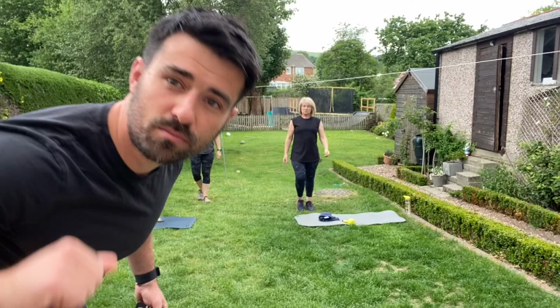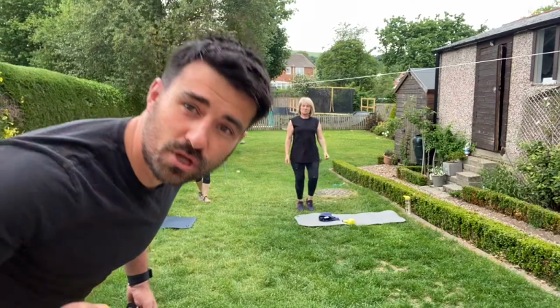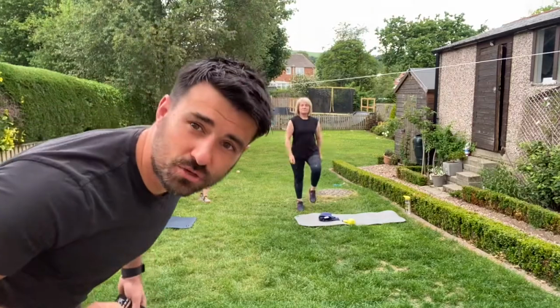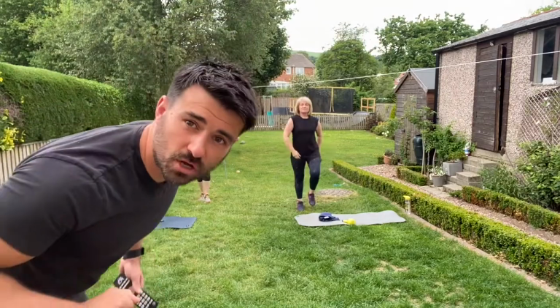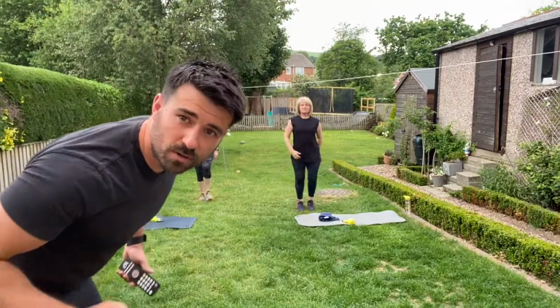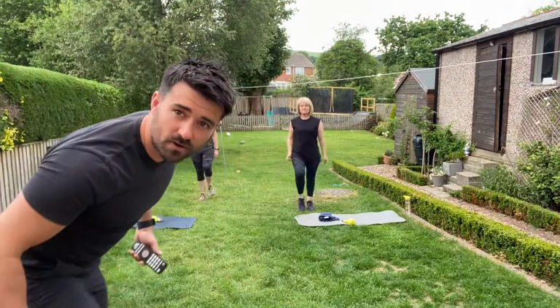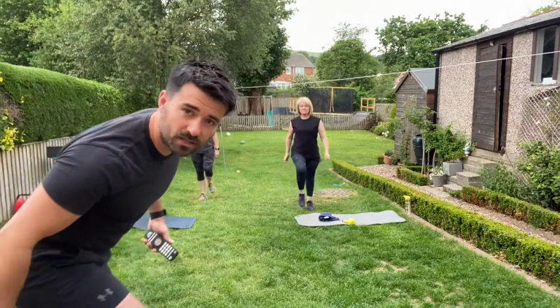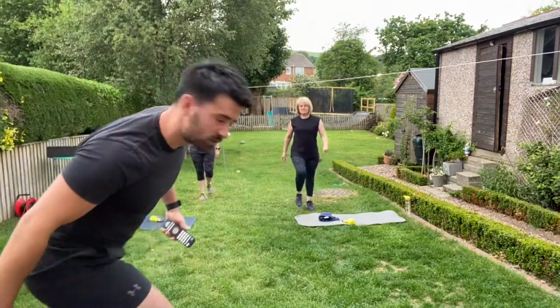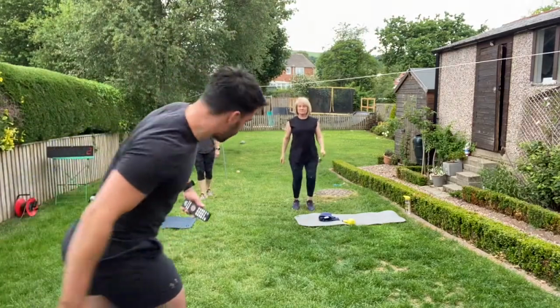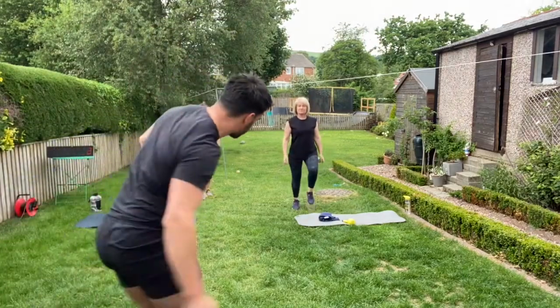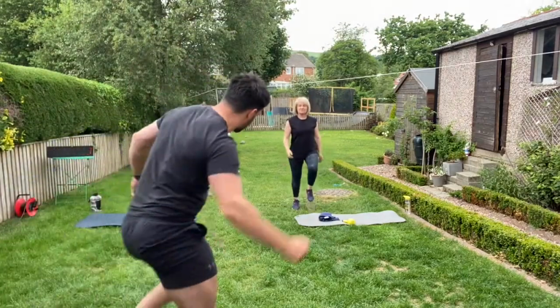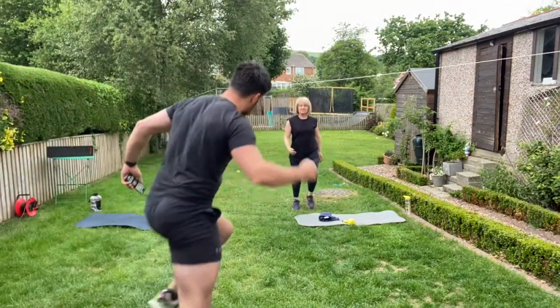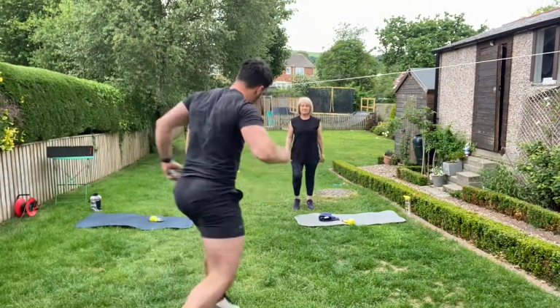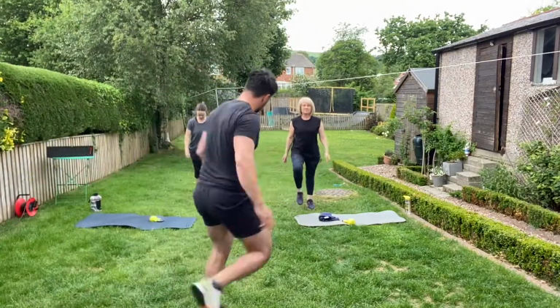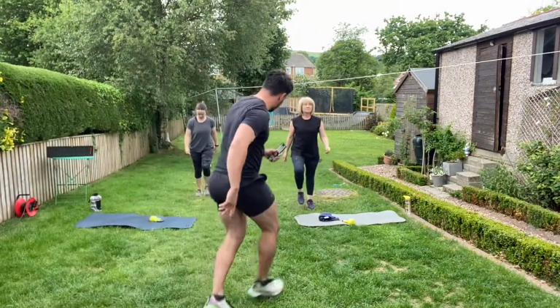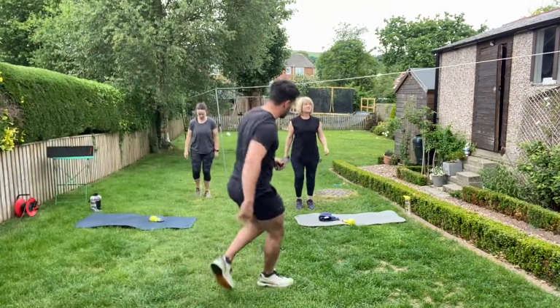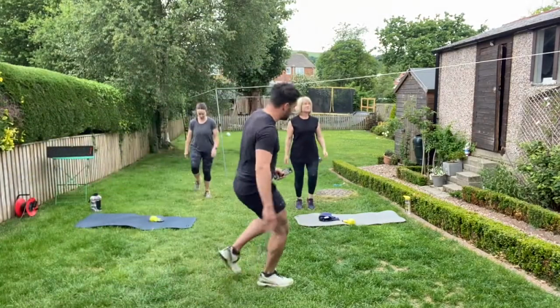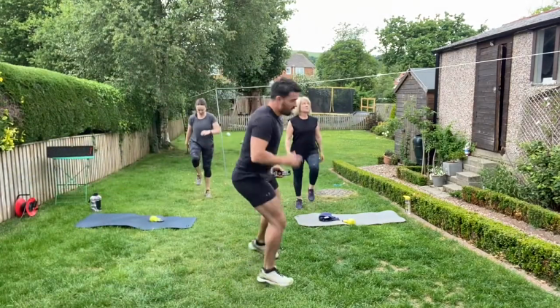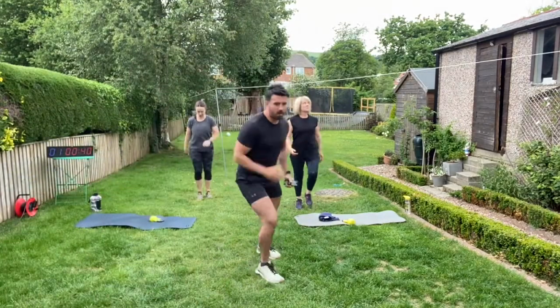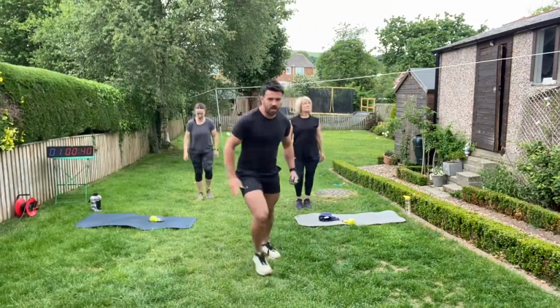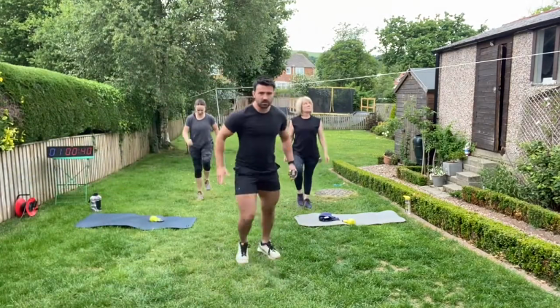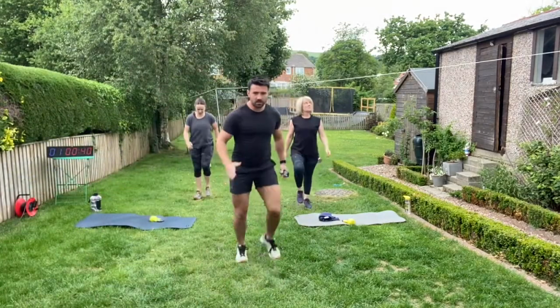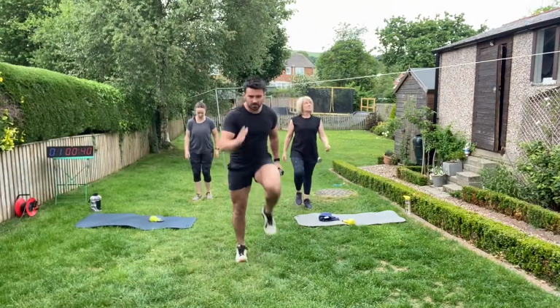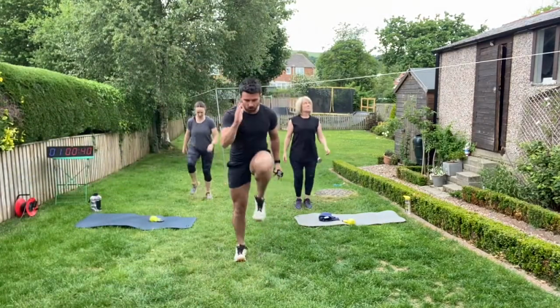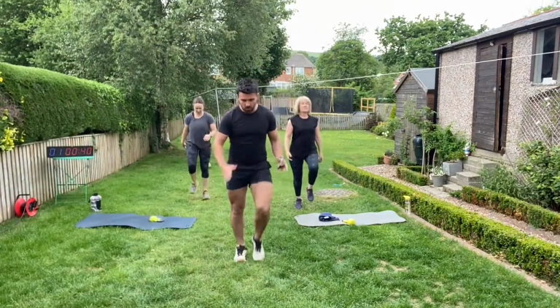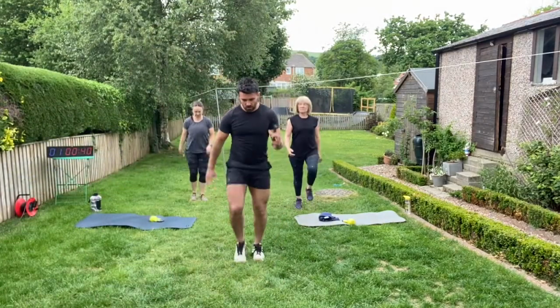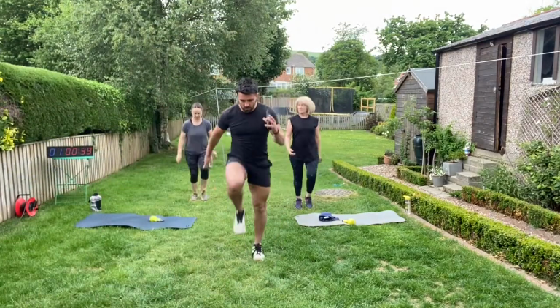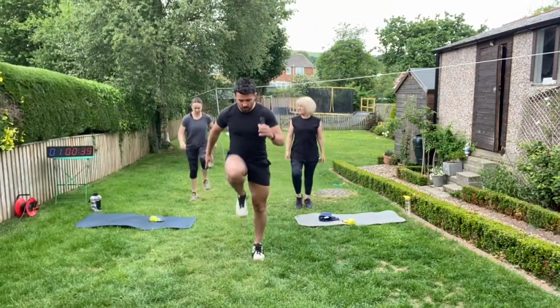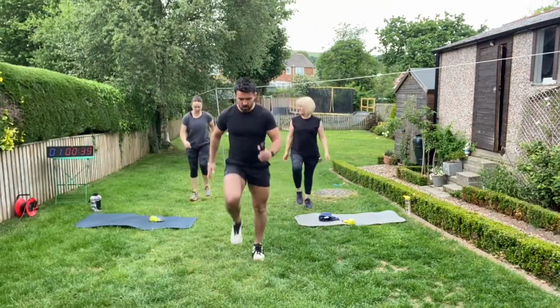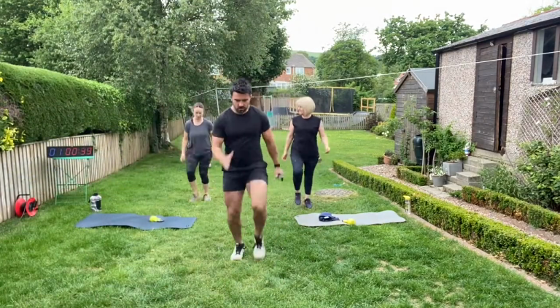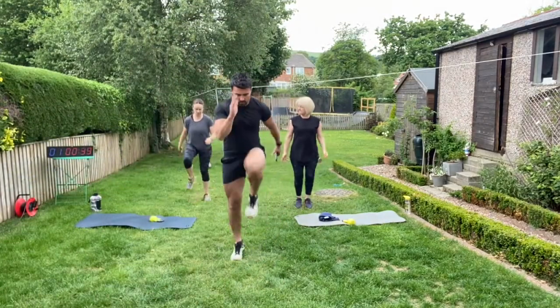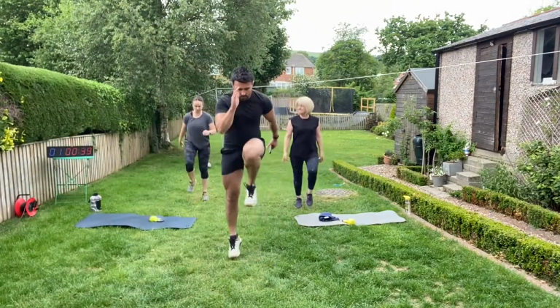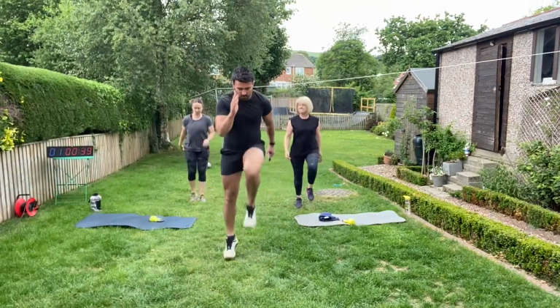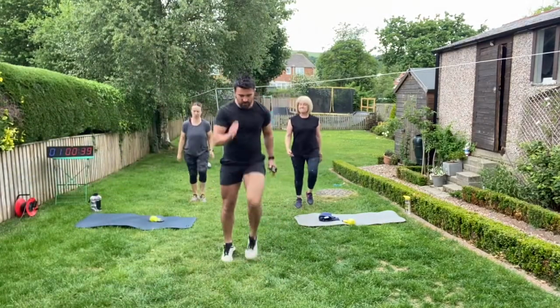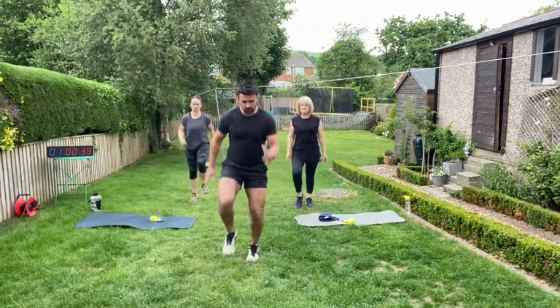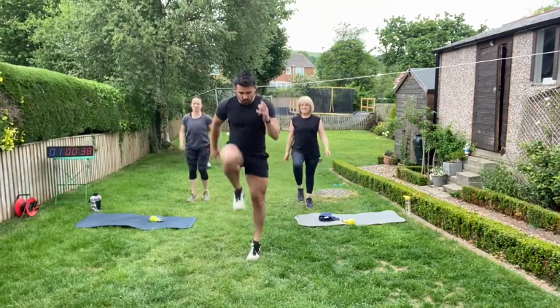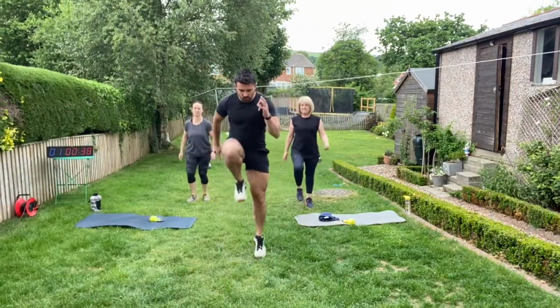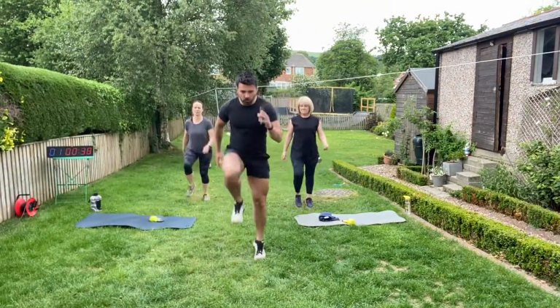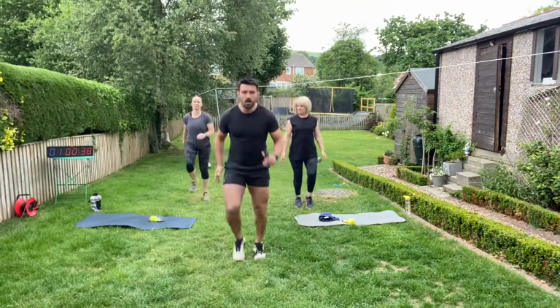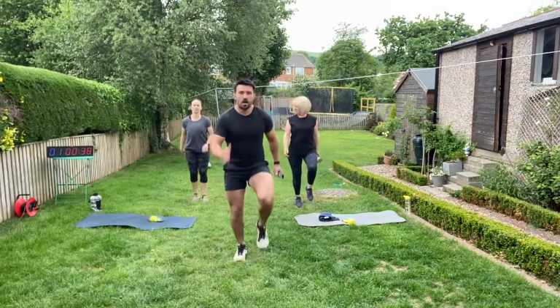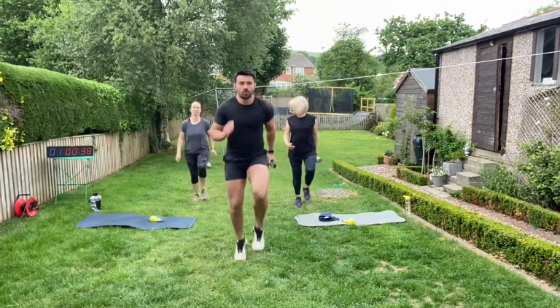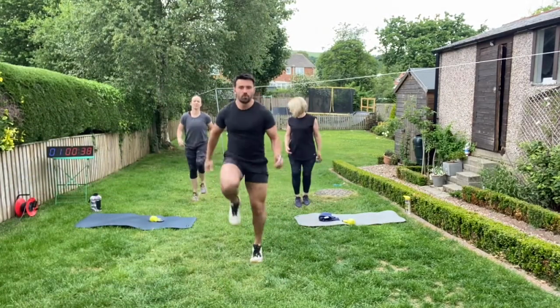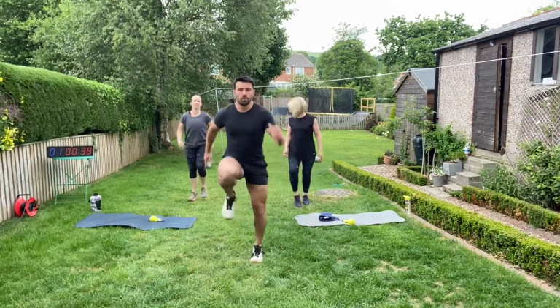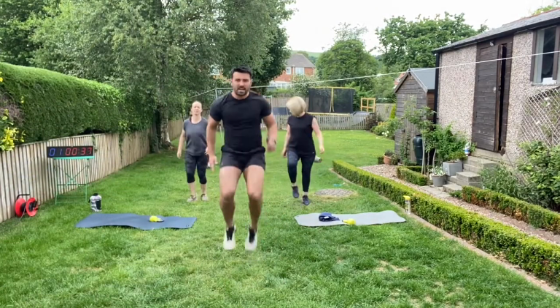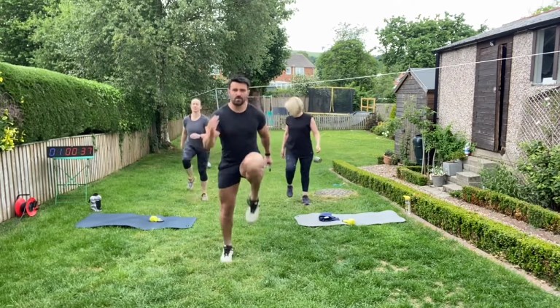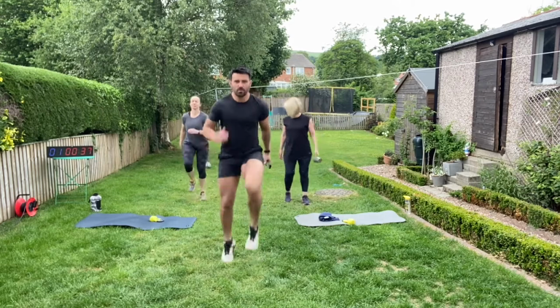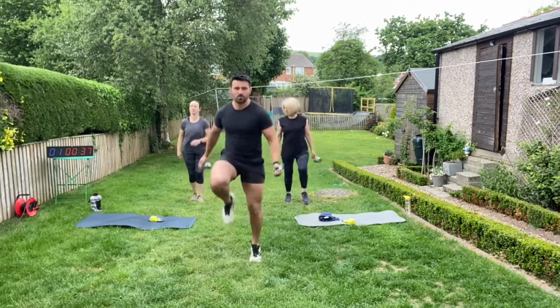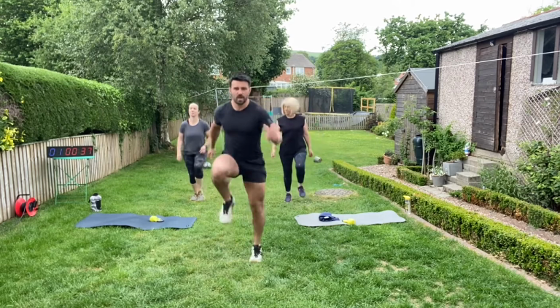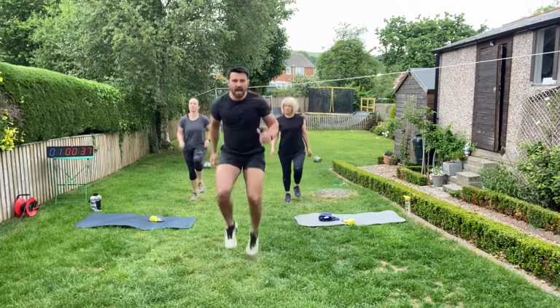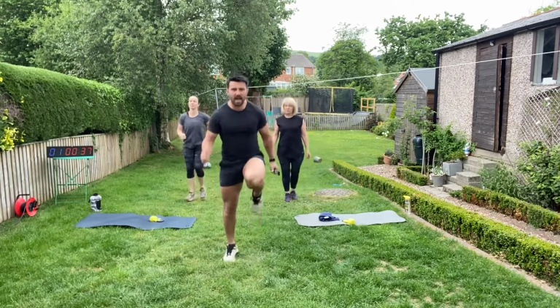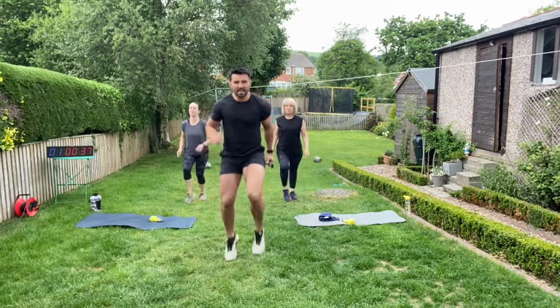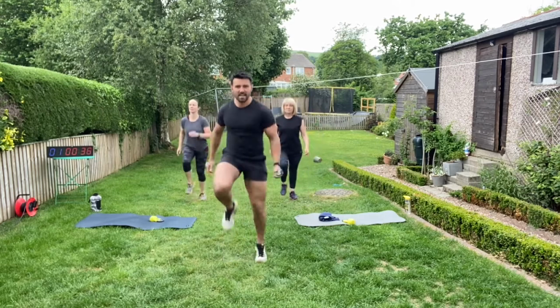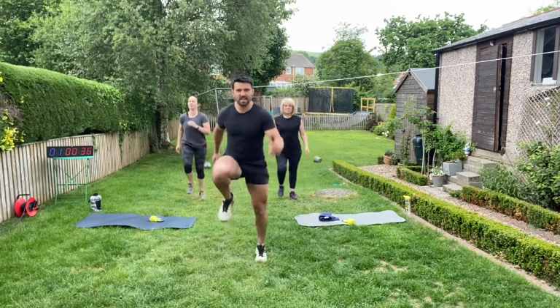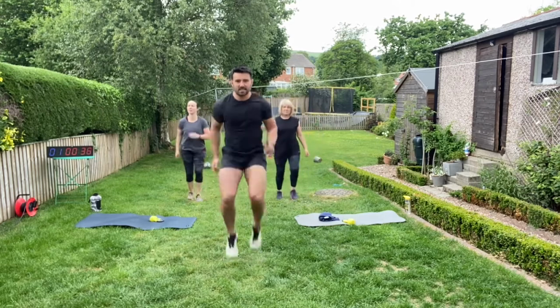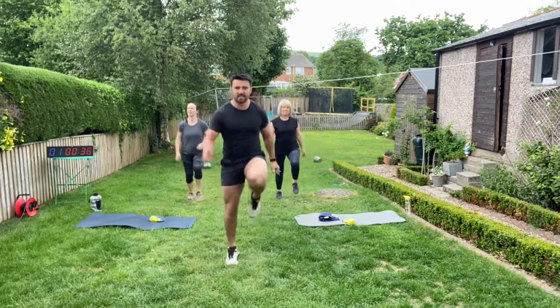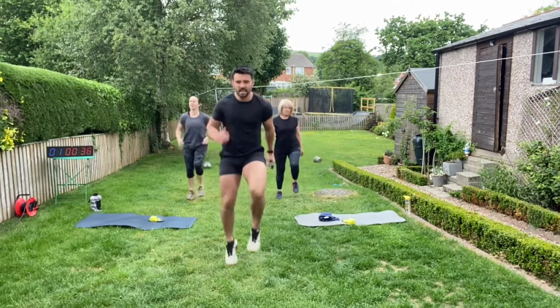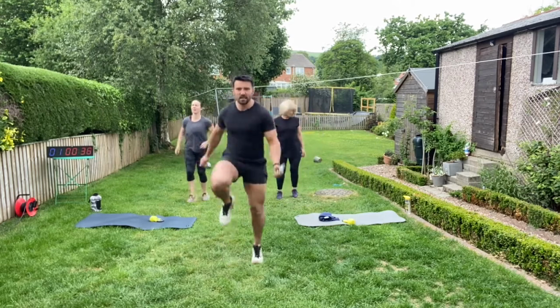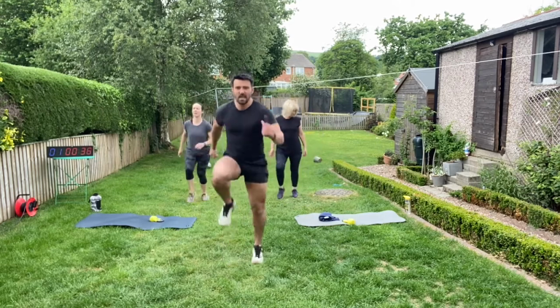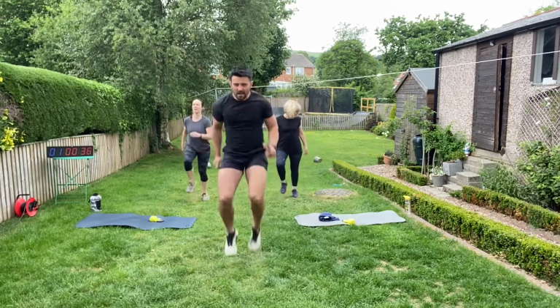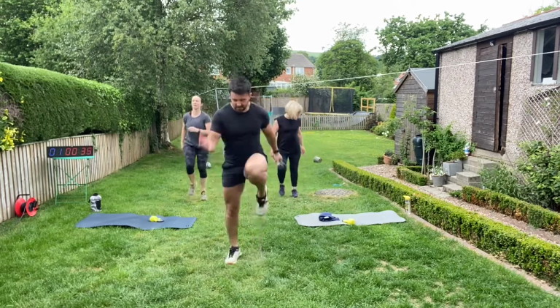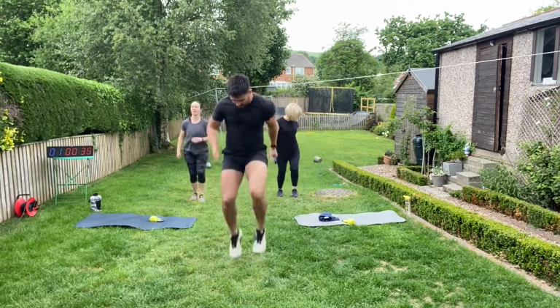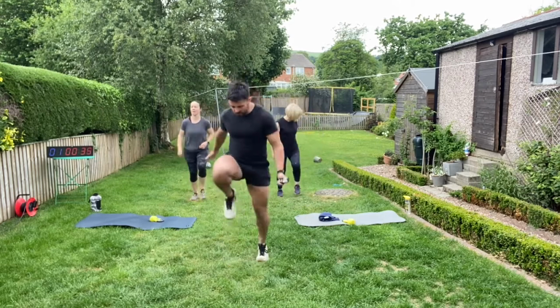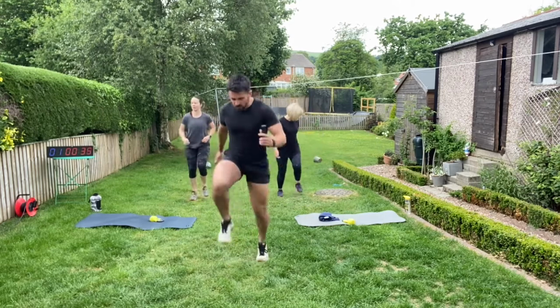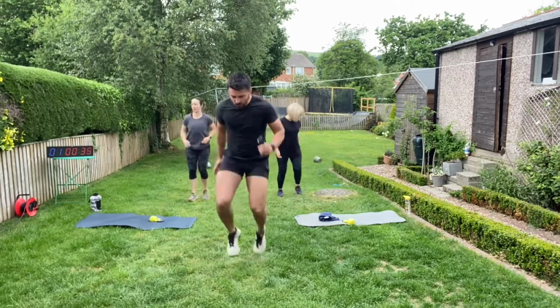YouTube, are you ready to rock? We're on. Marching is level one, skipping is level two, and running is level three. High knees, team, let's get results.